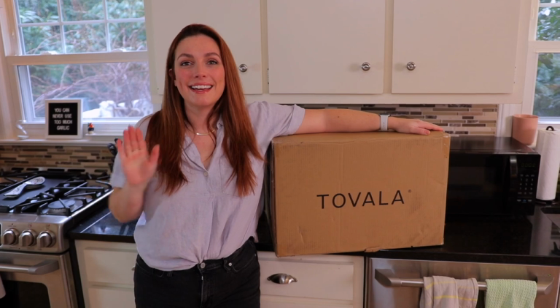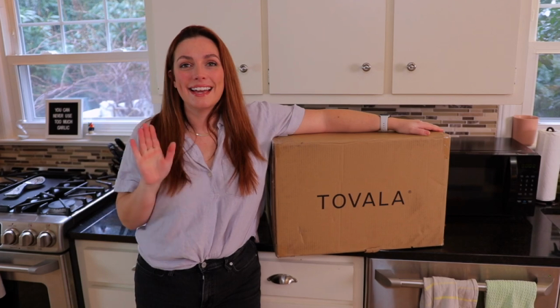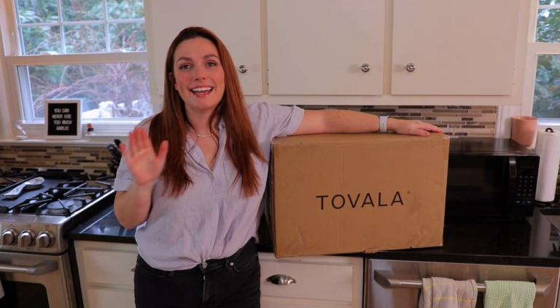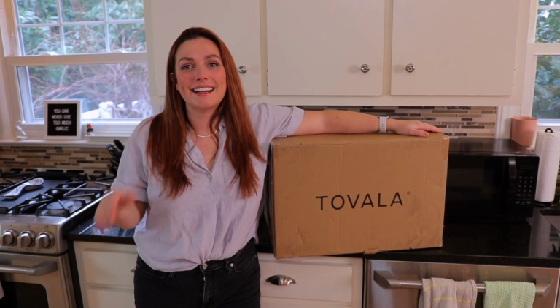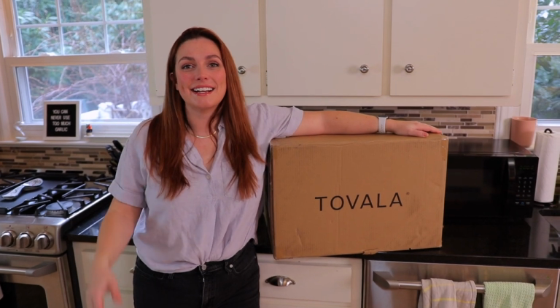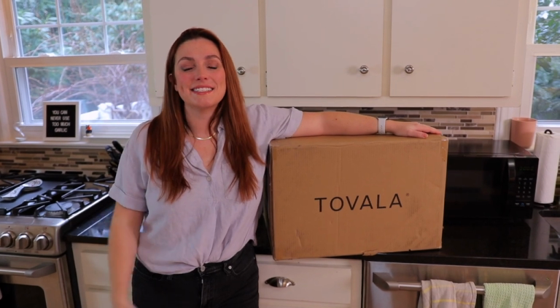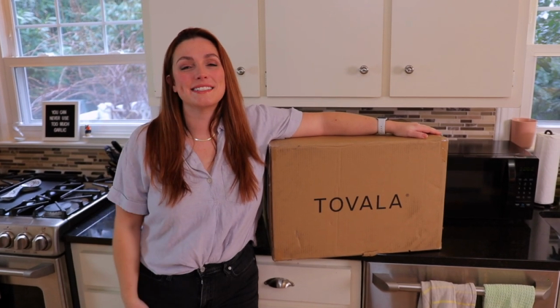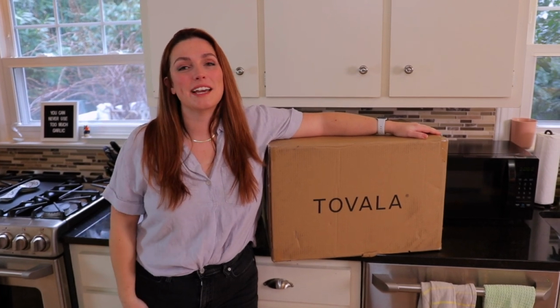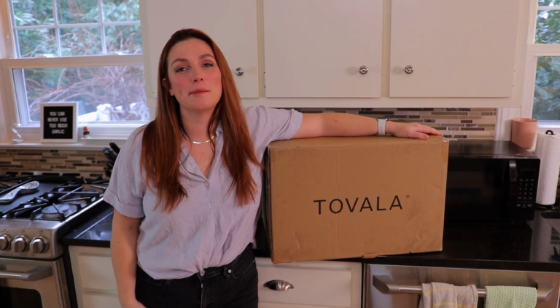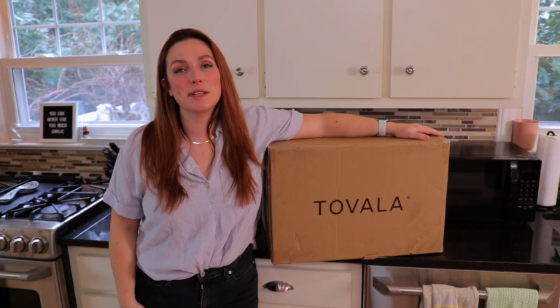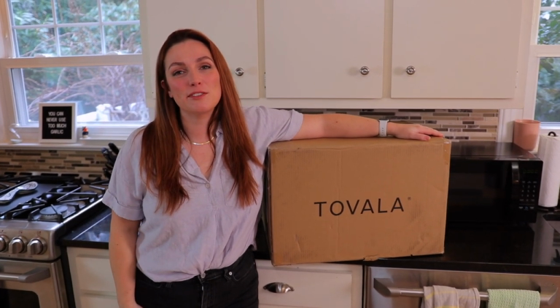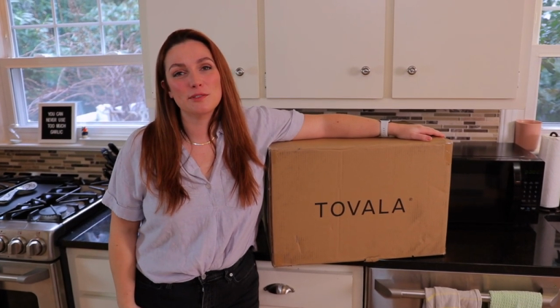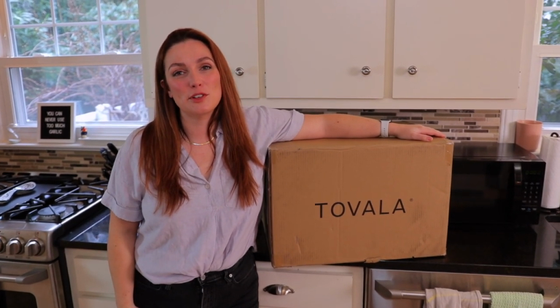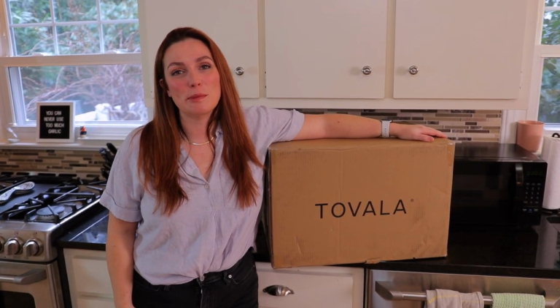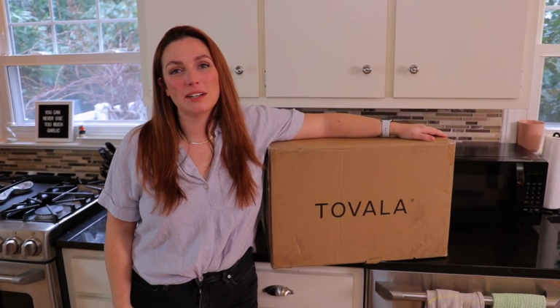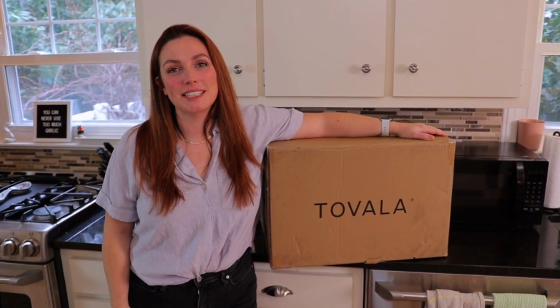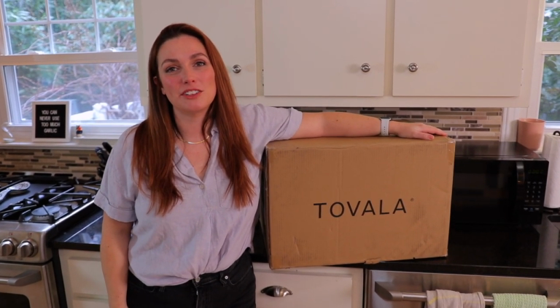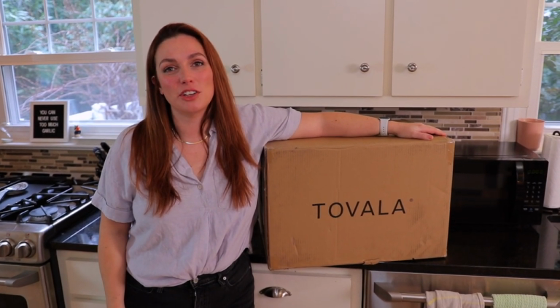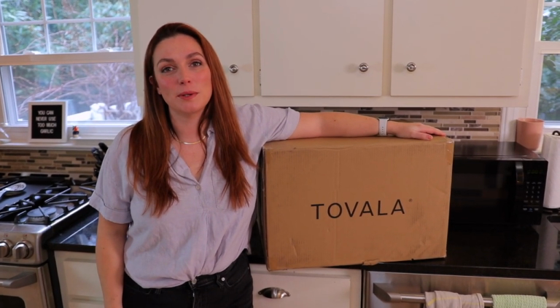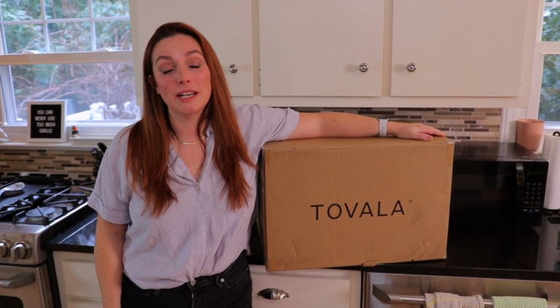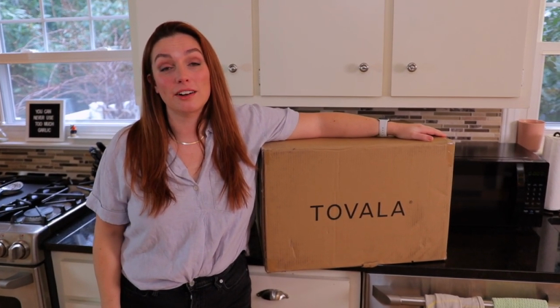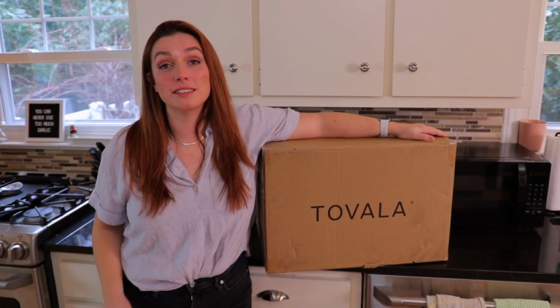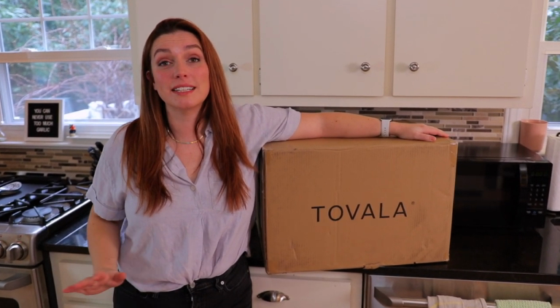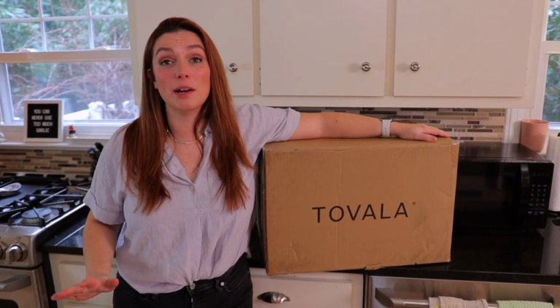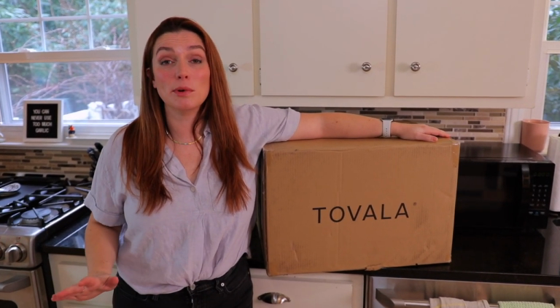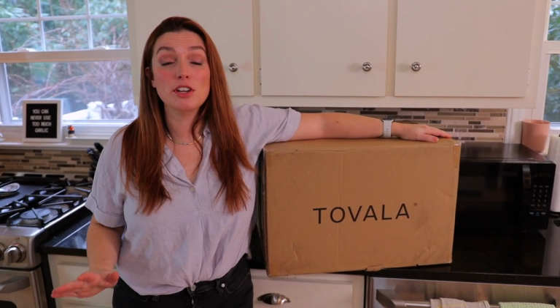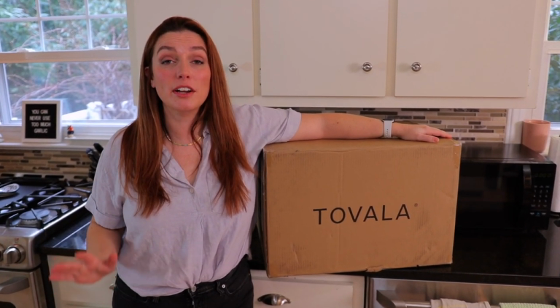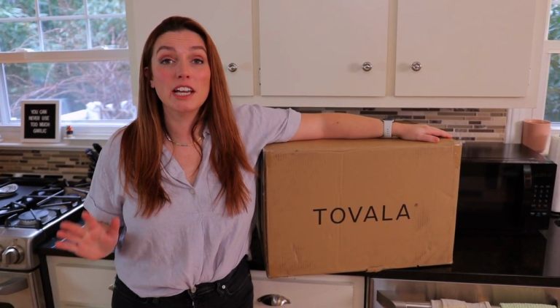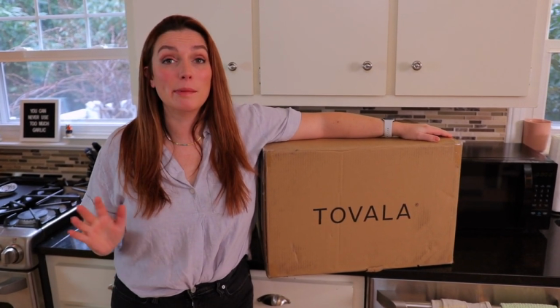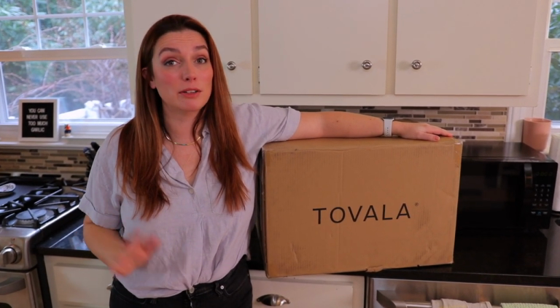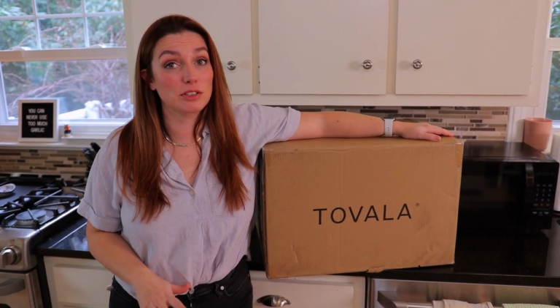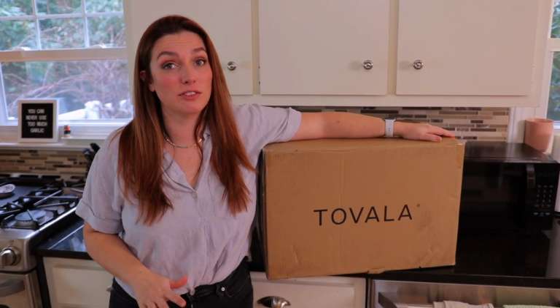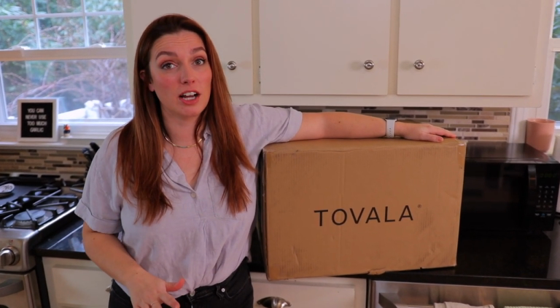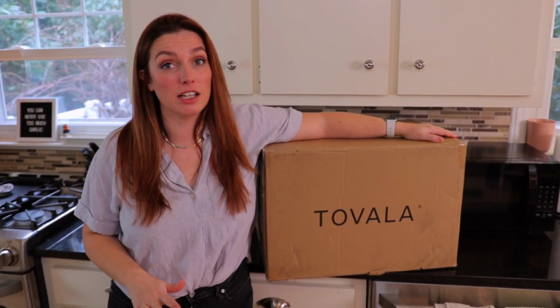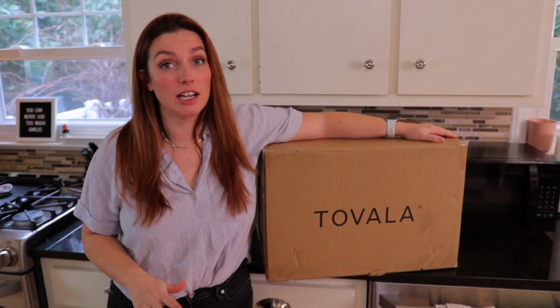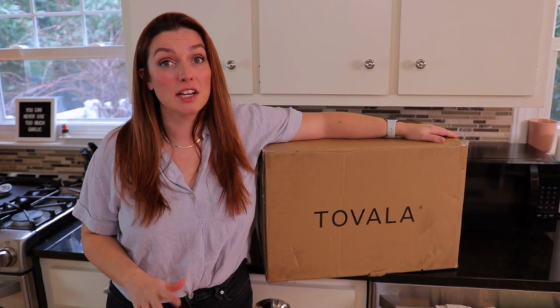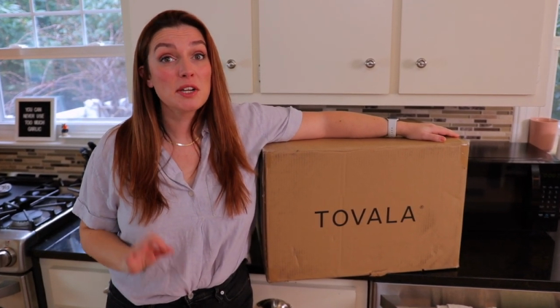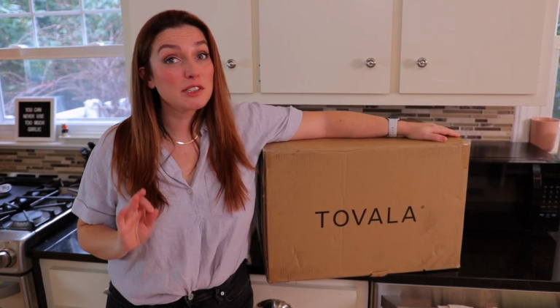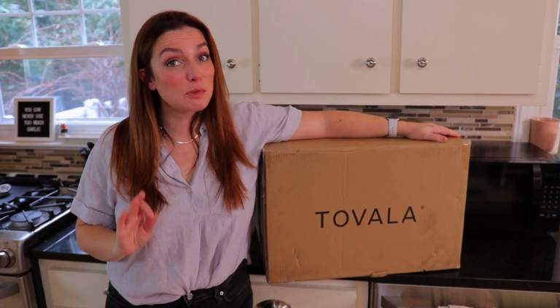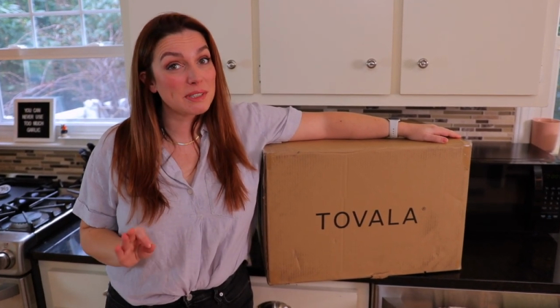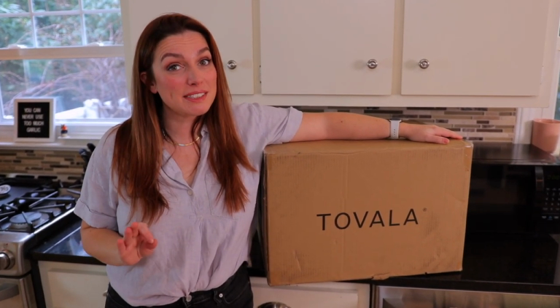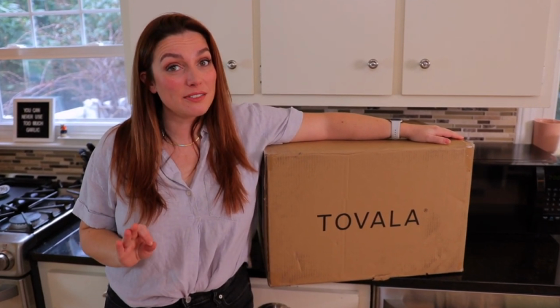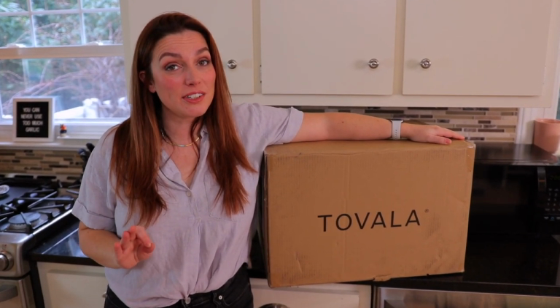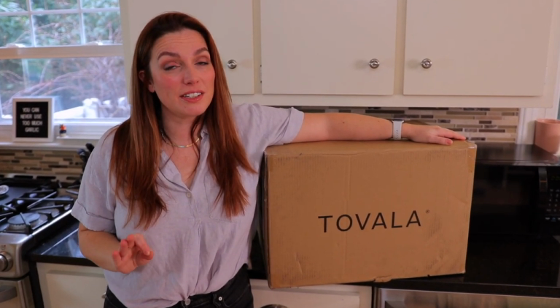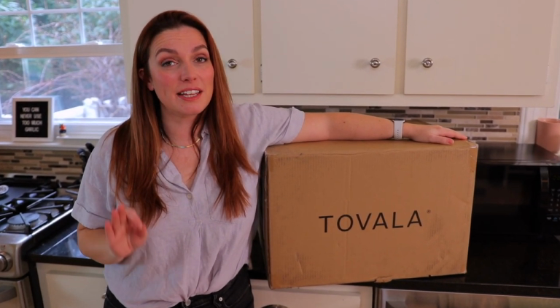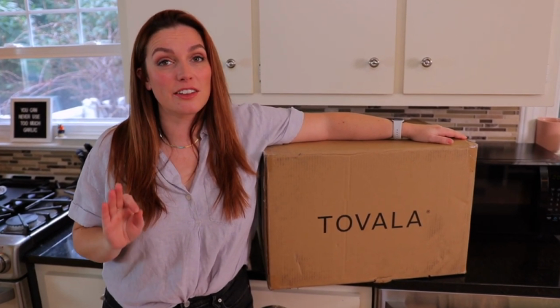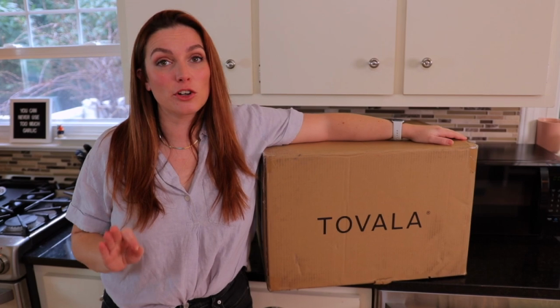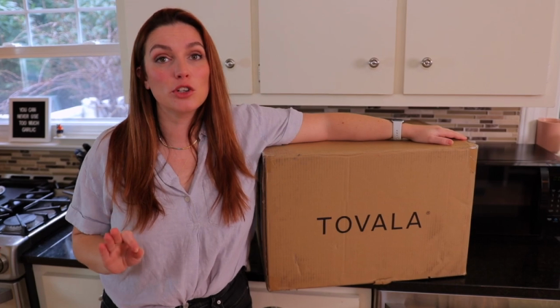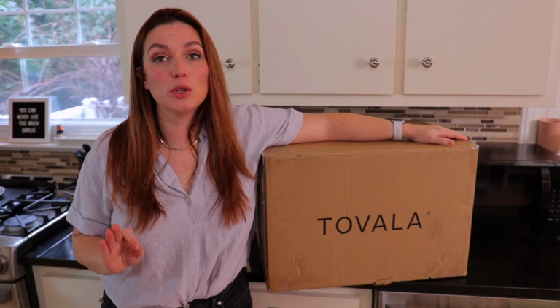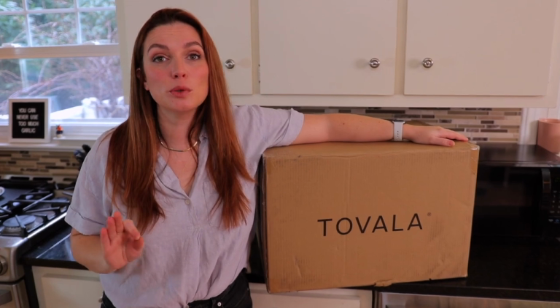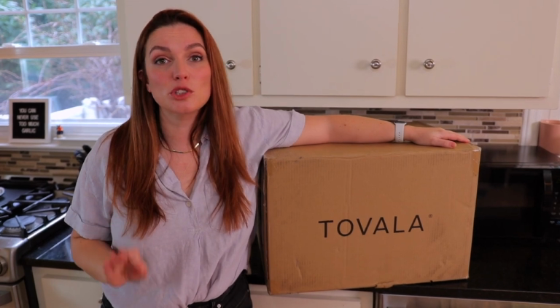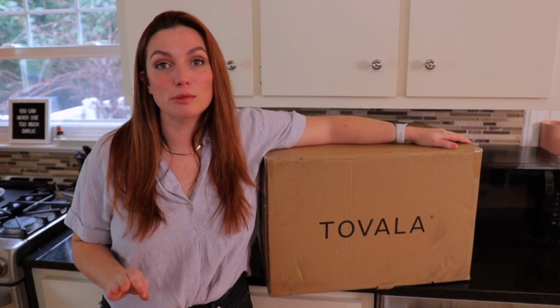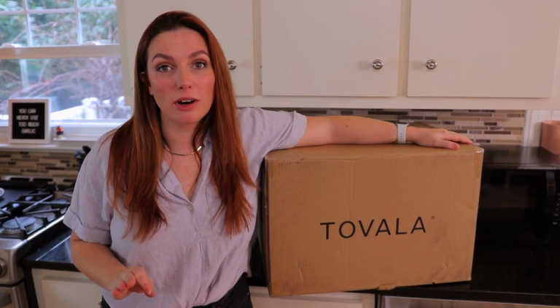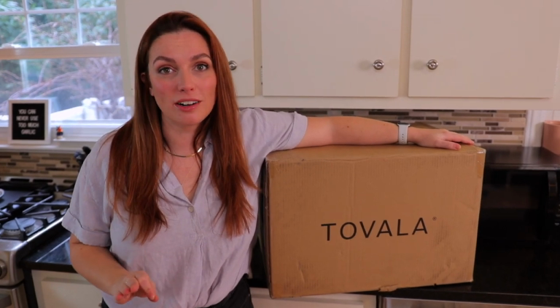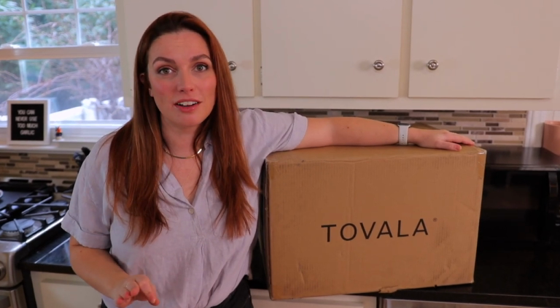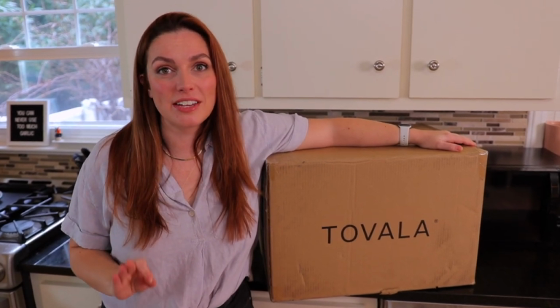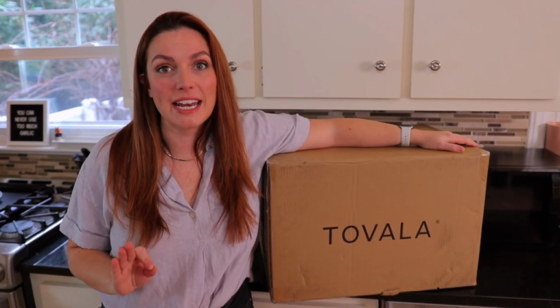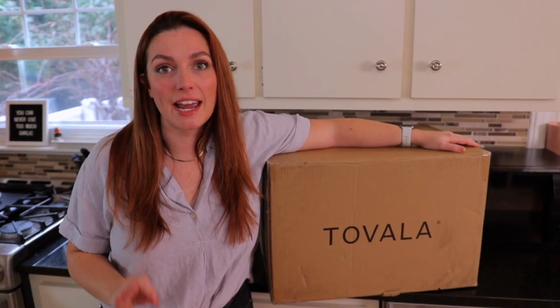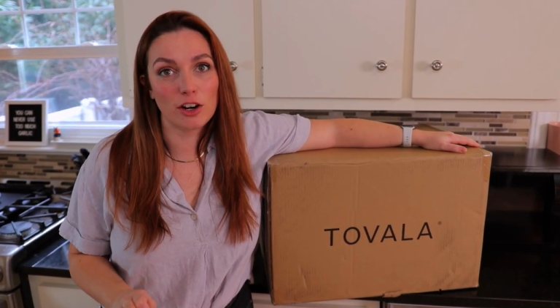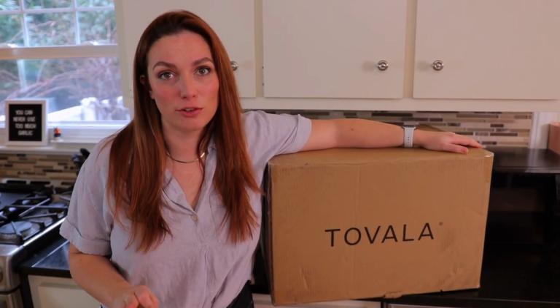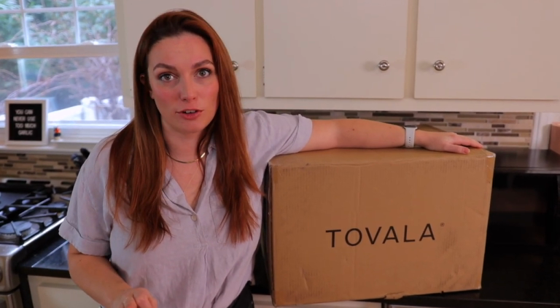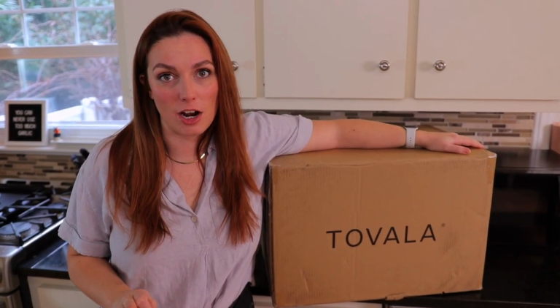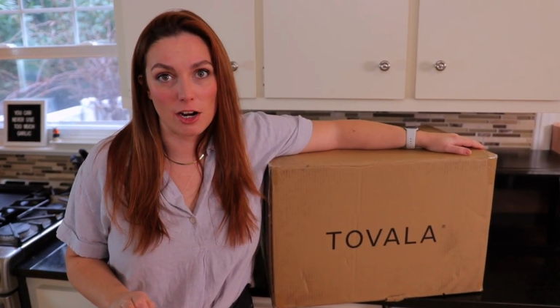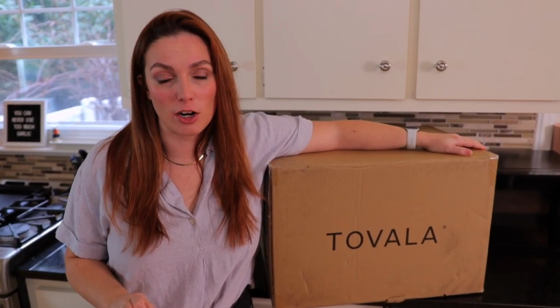Hey guys, Emily from Foodbox HQ here. Today we're talking about Tavala, specifically their new Smart Oven Air Fryer.